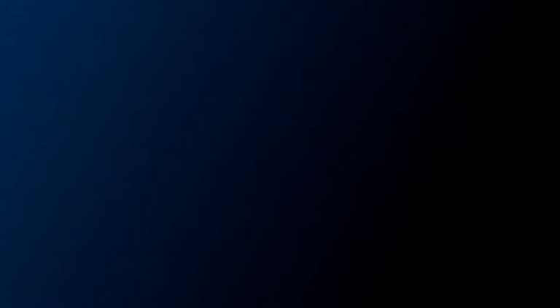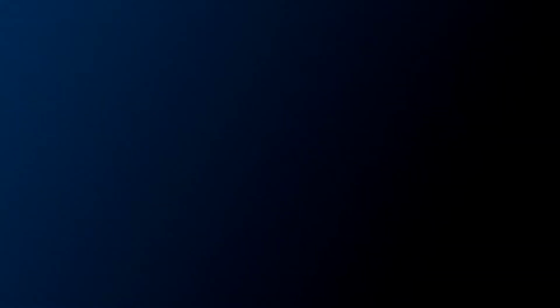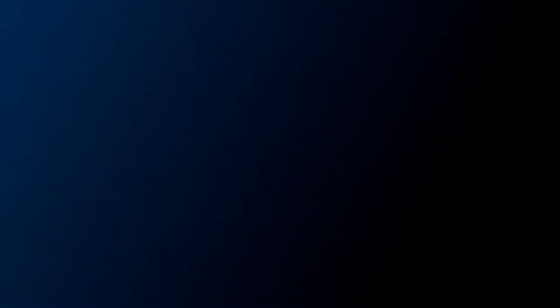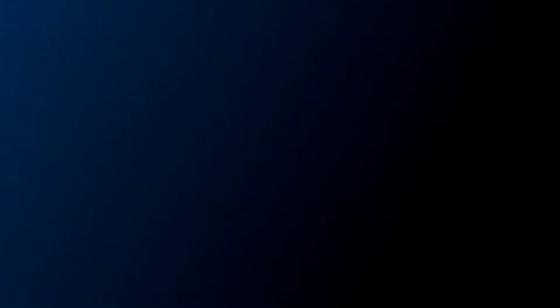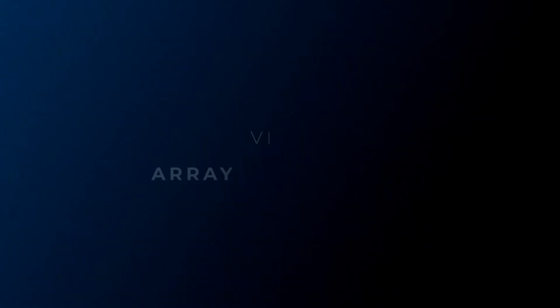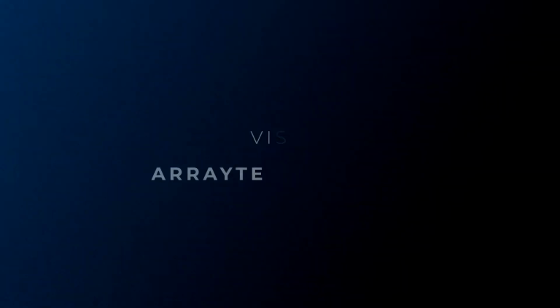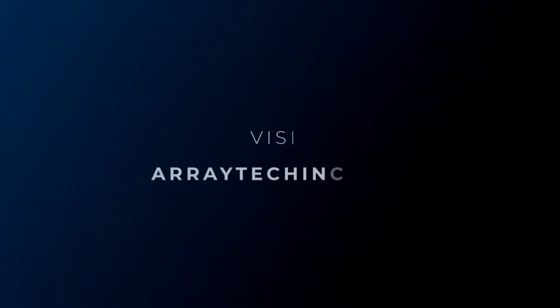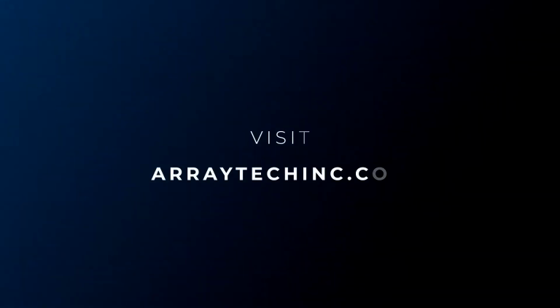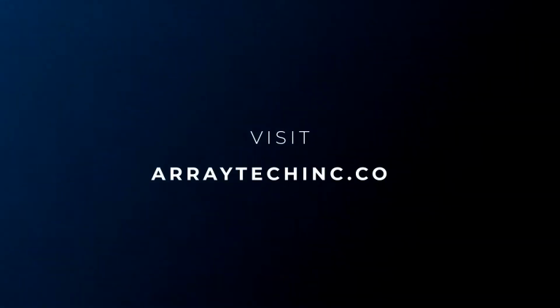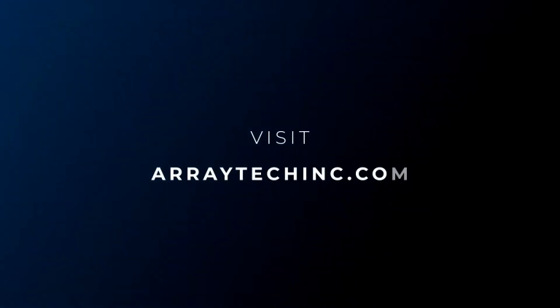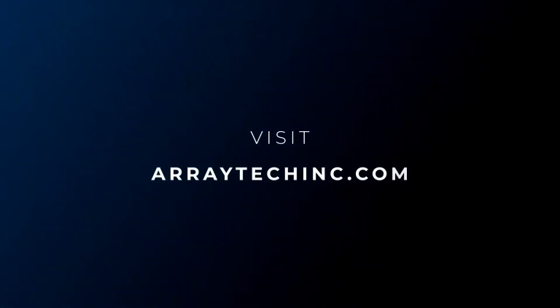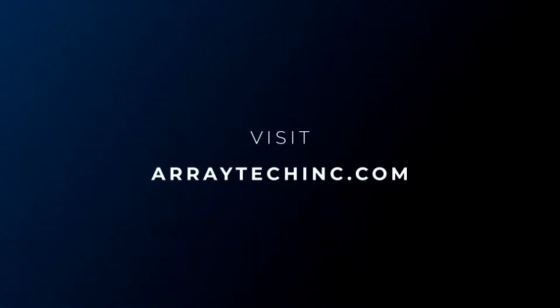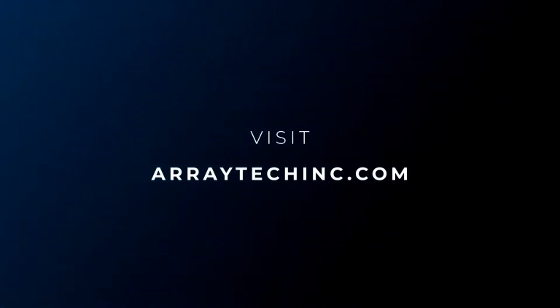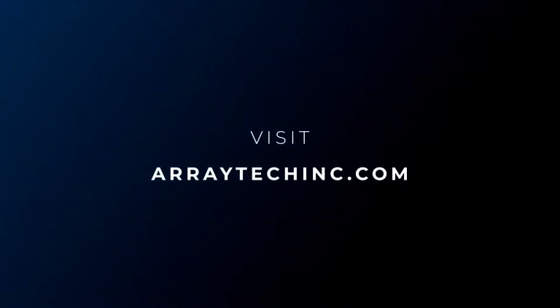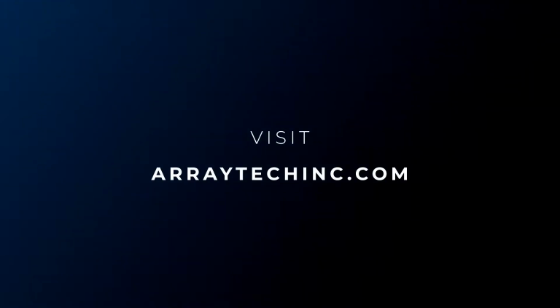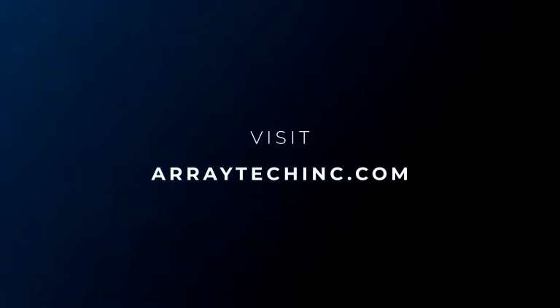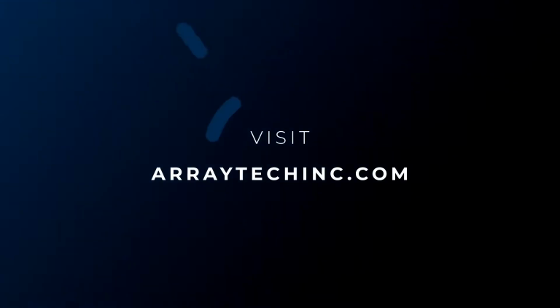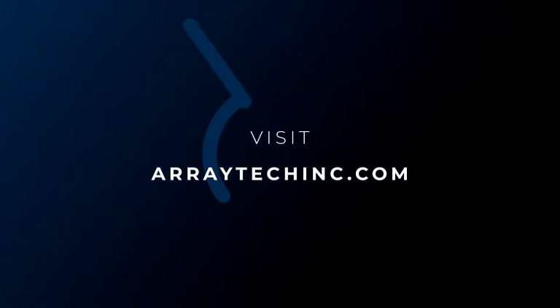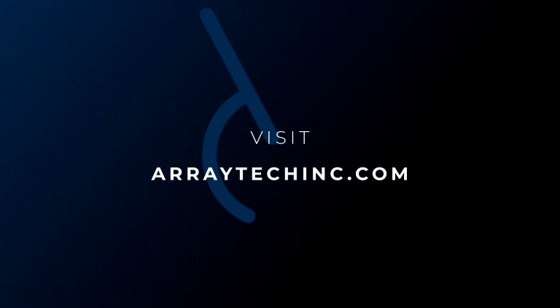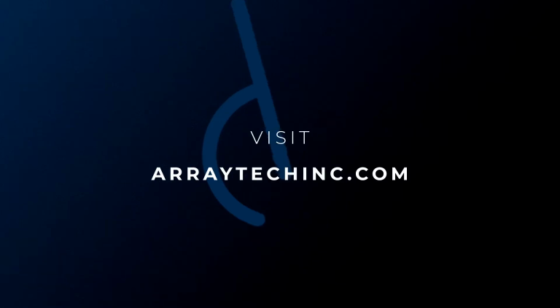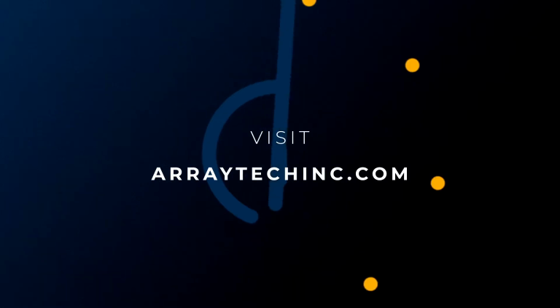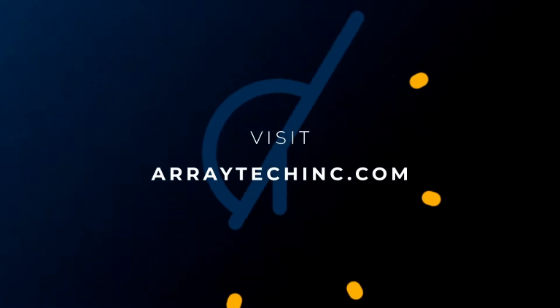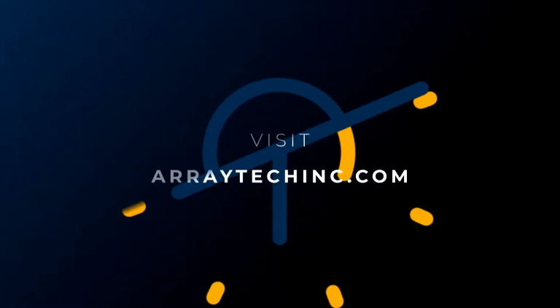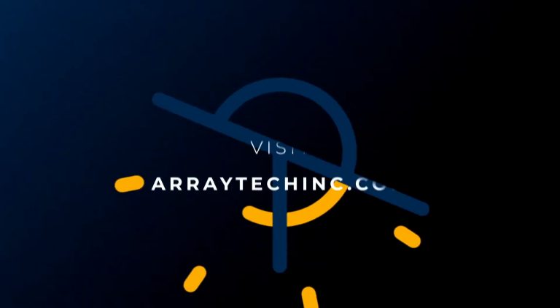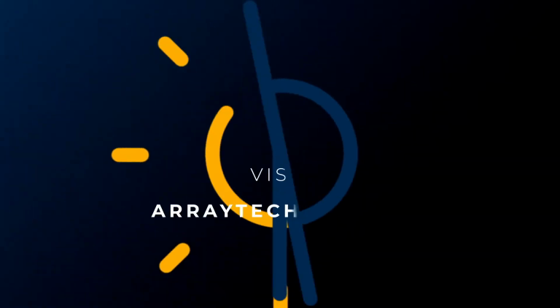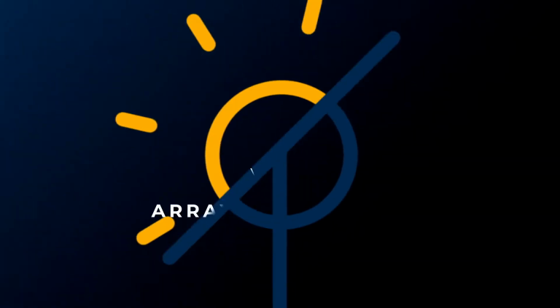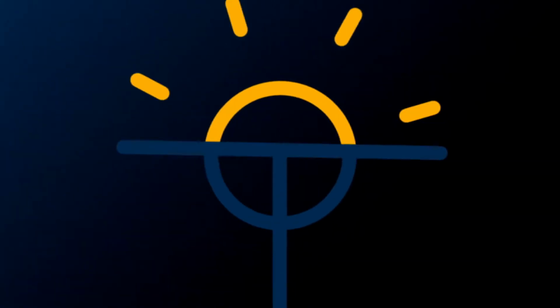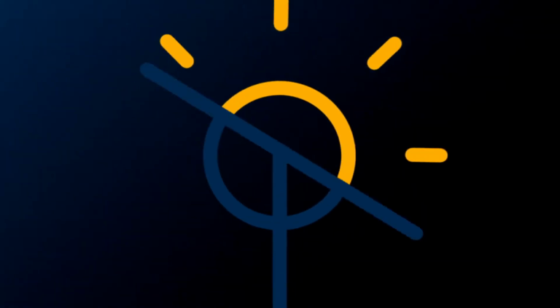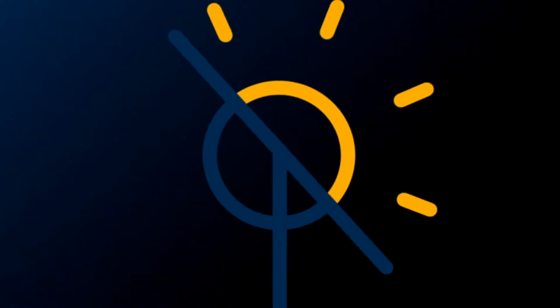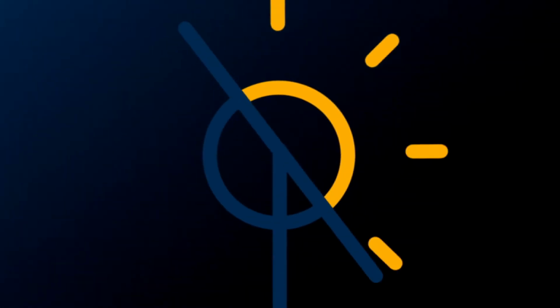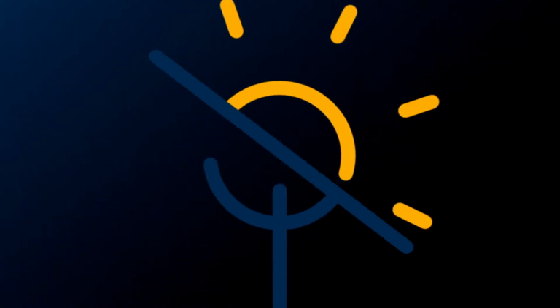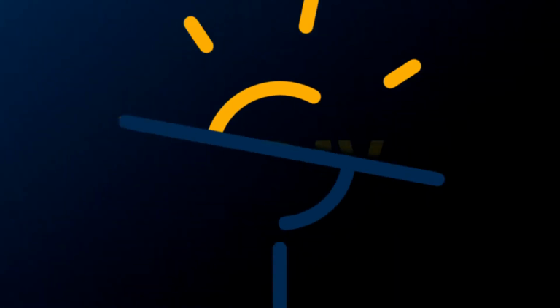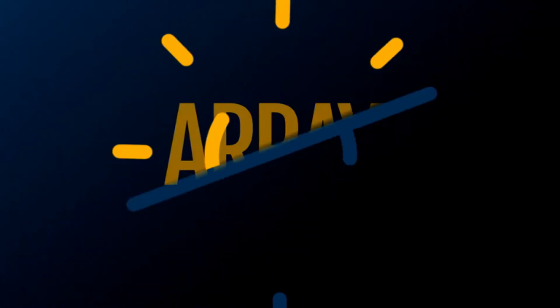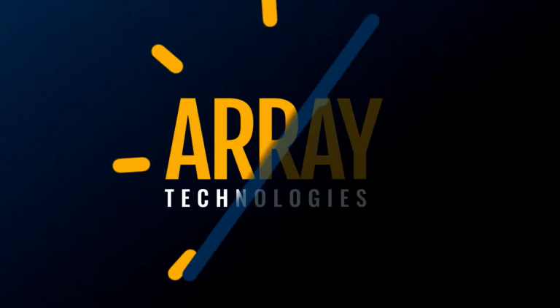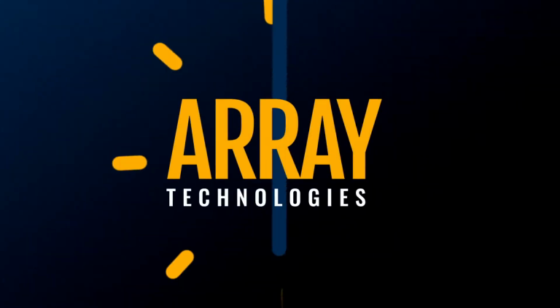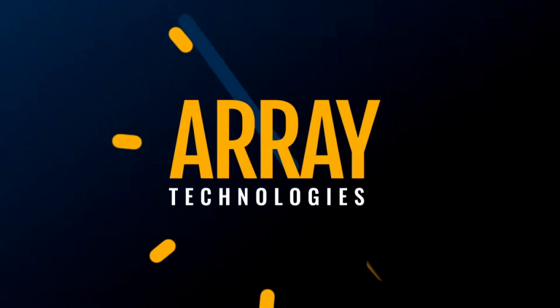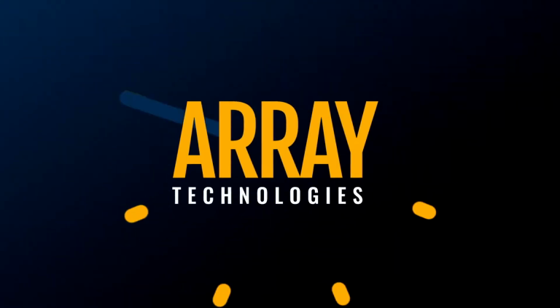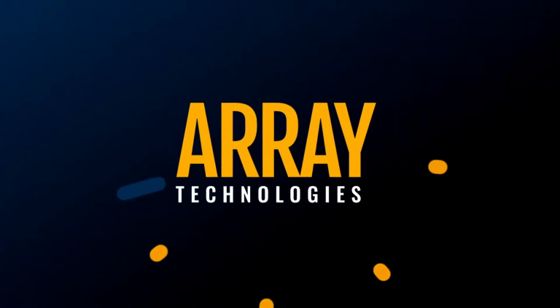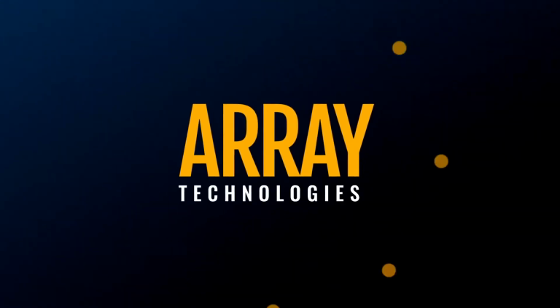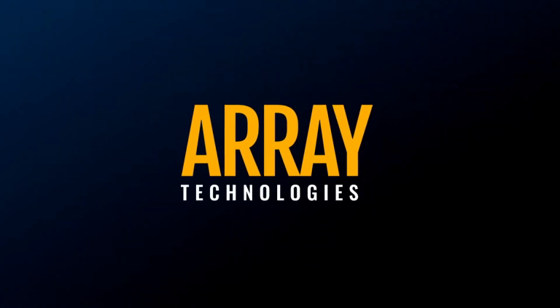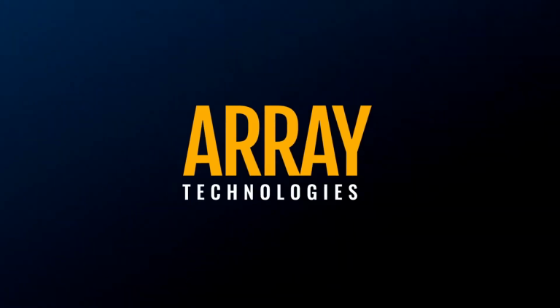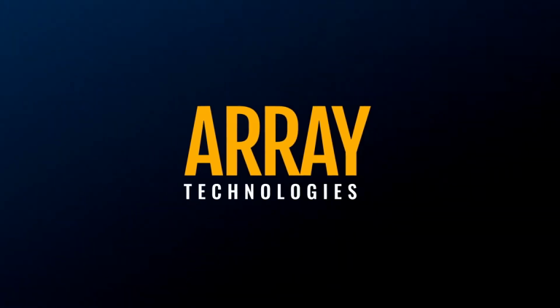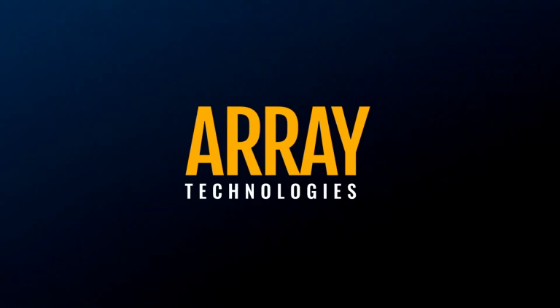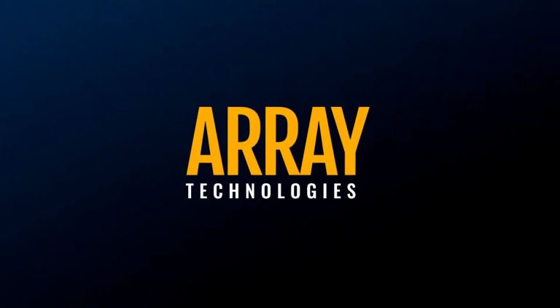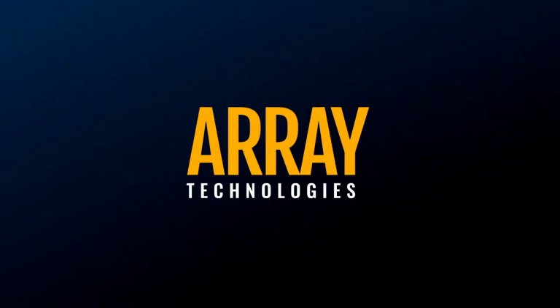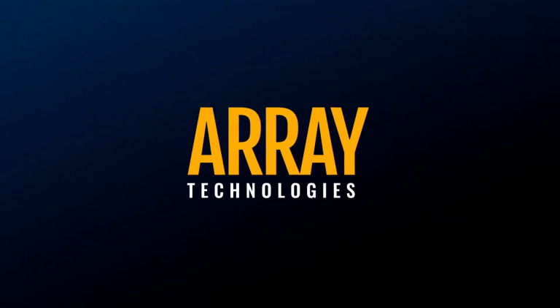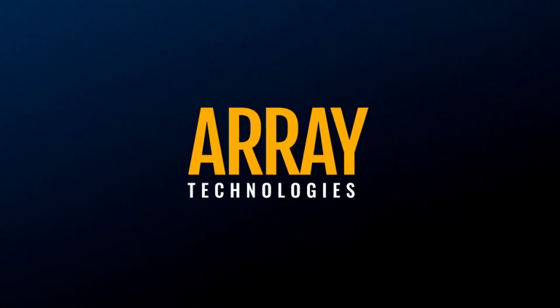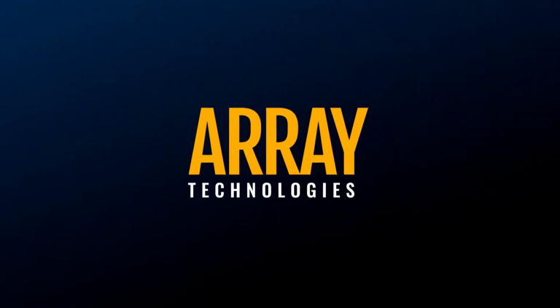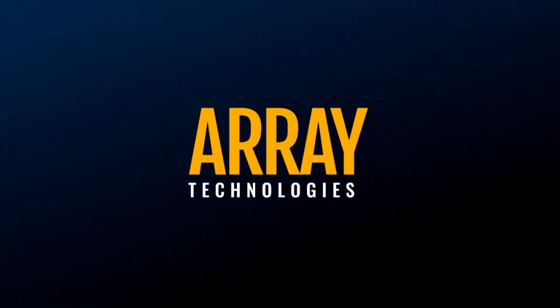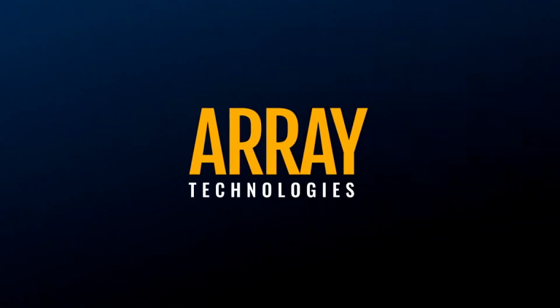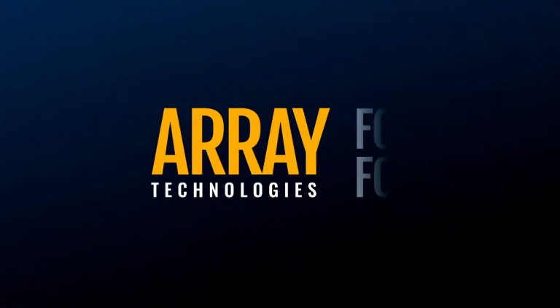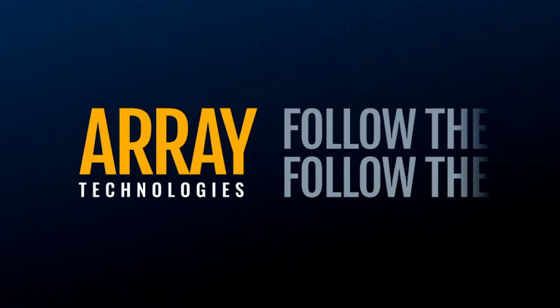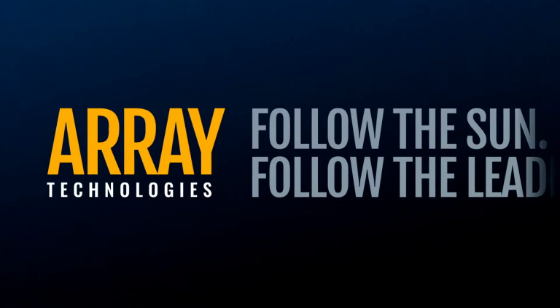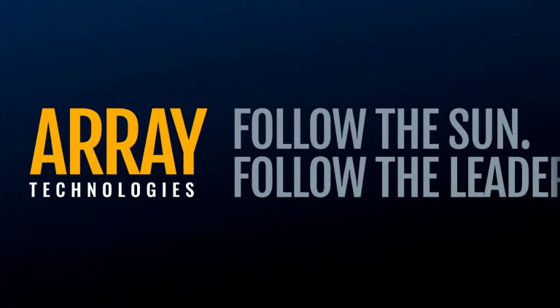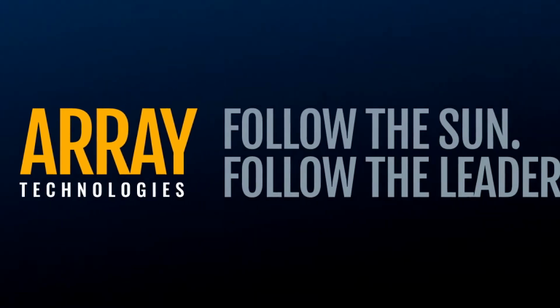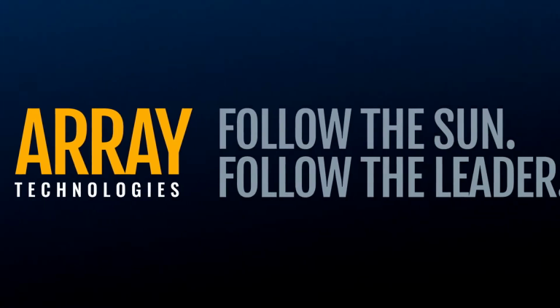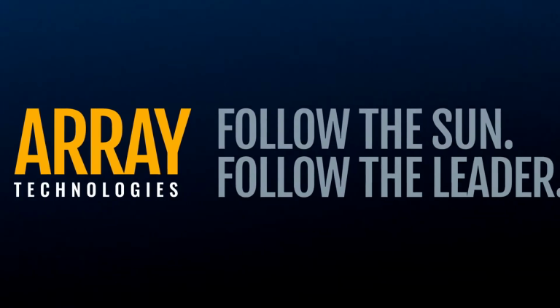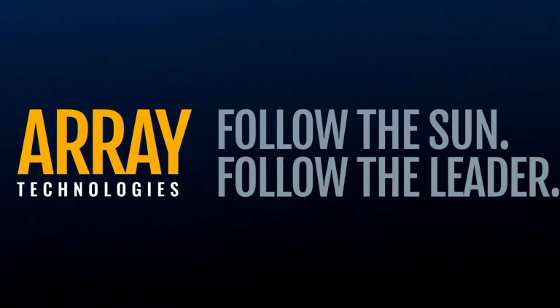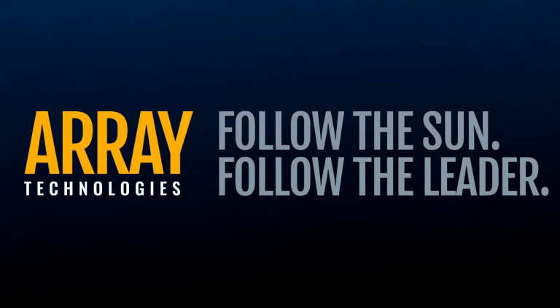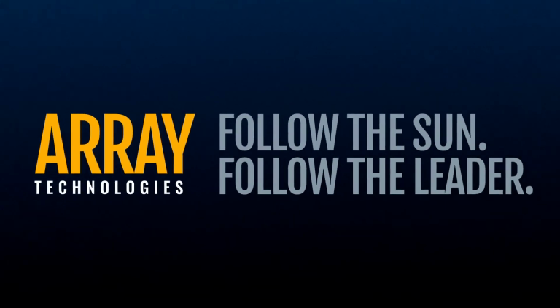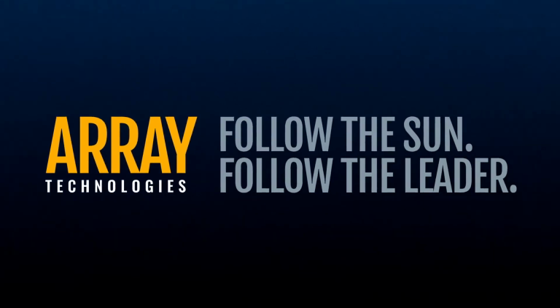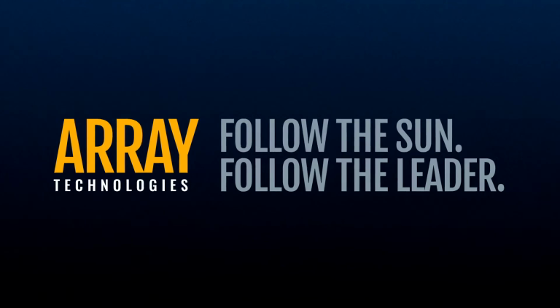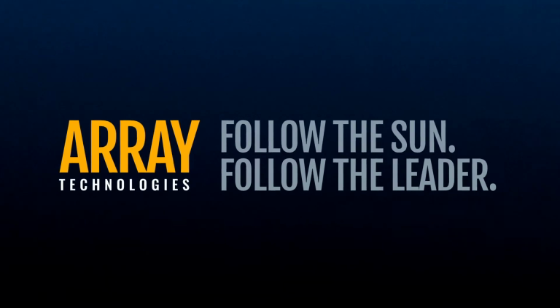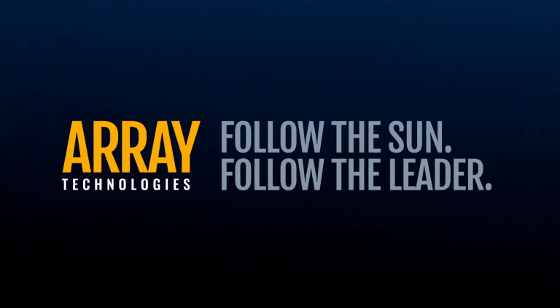Reach out today for more information on failure-free wind design. Array Technologies — follow the sun, follow the leader.